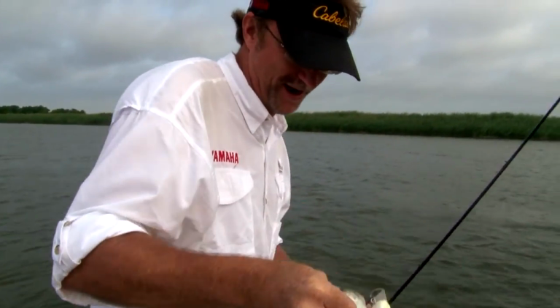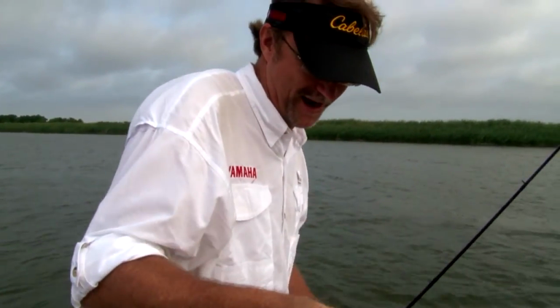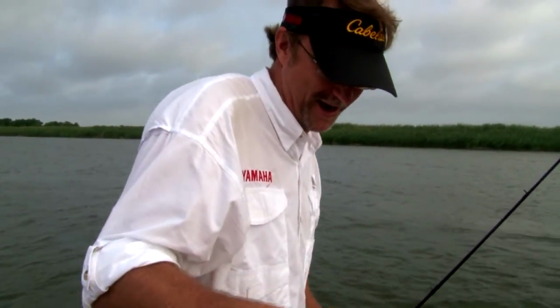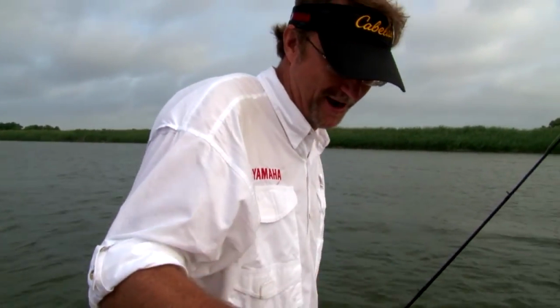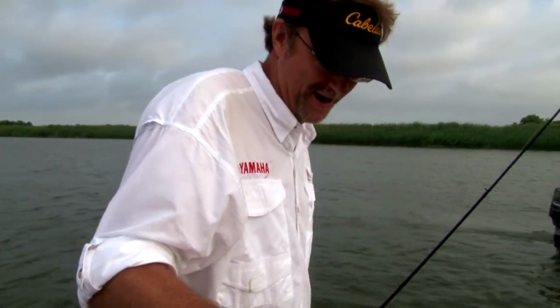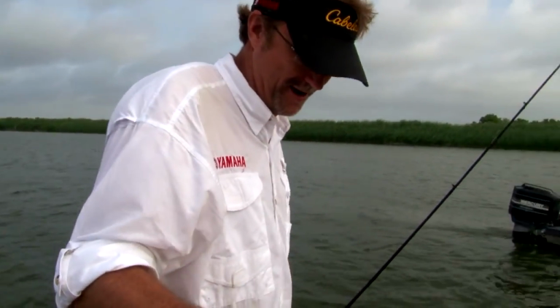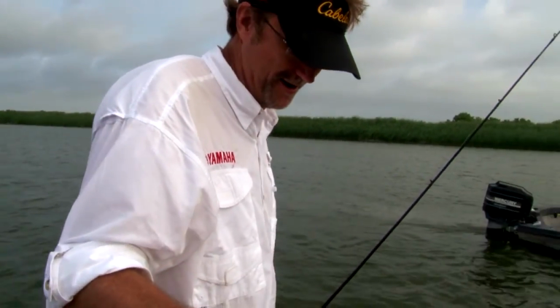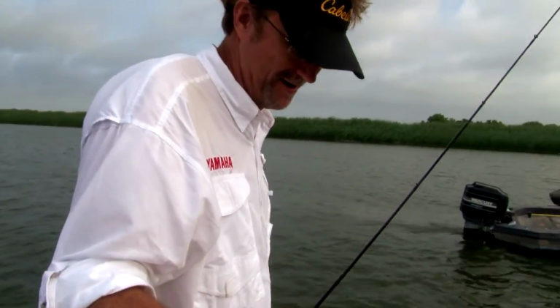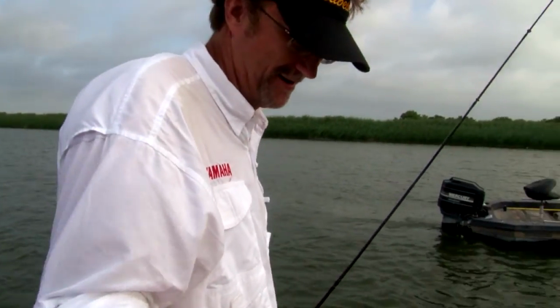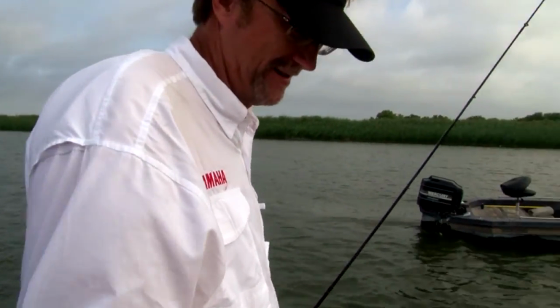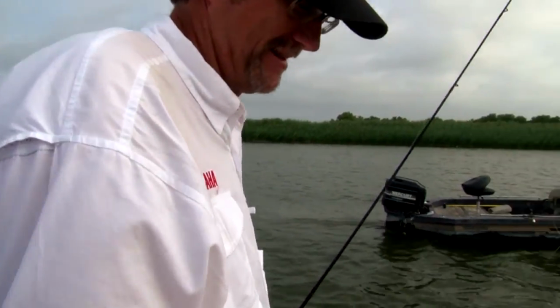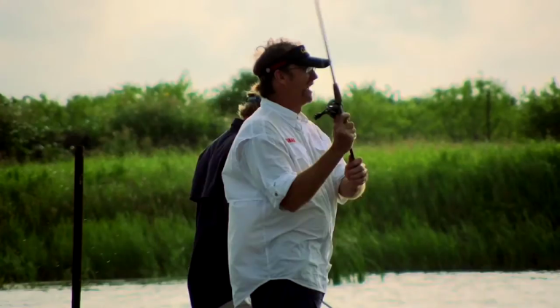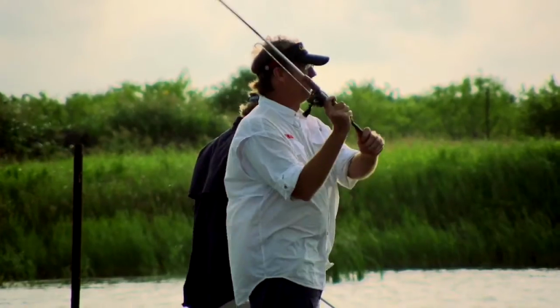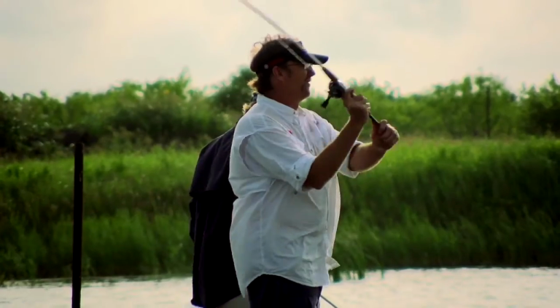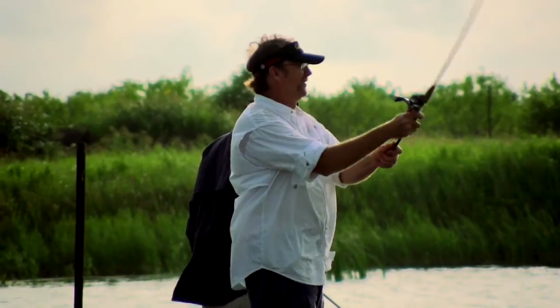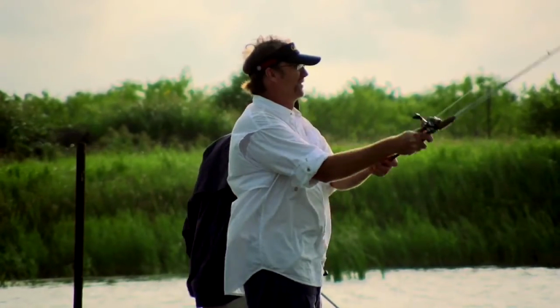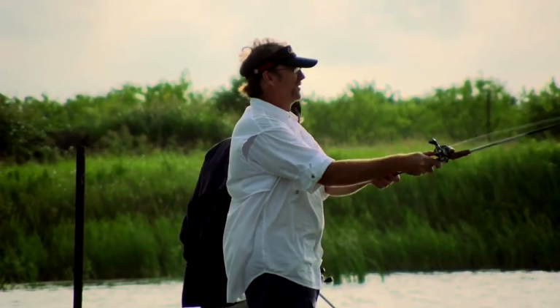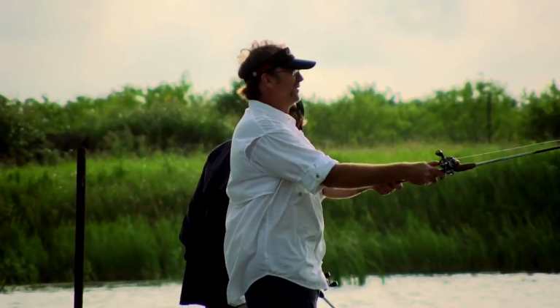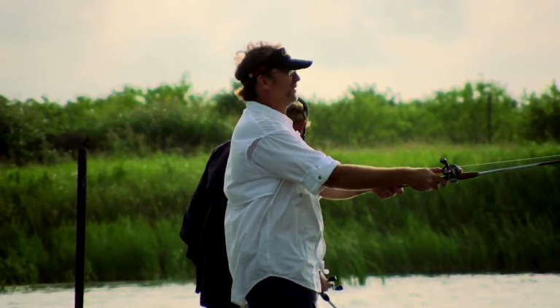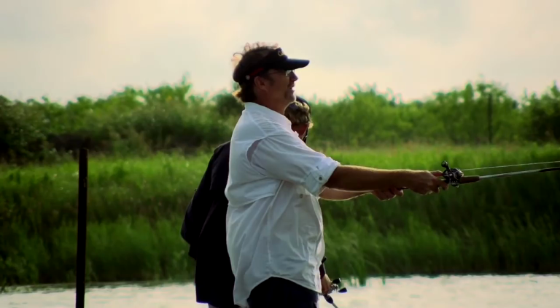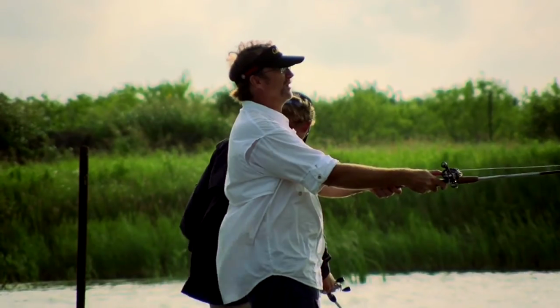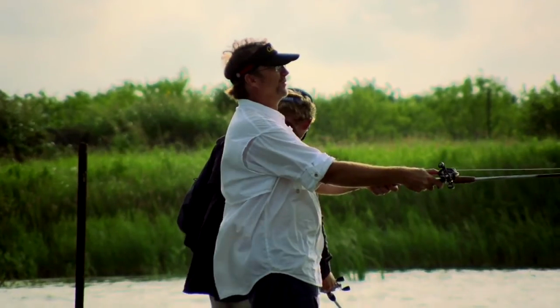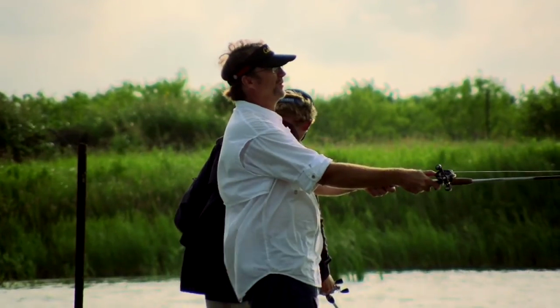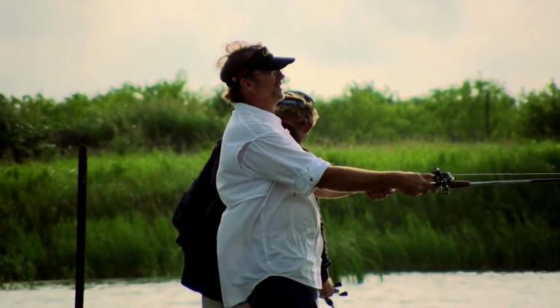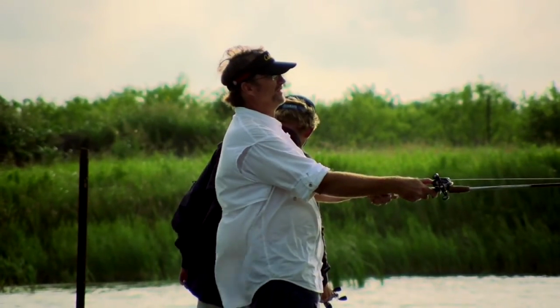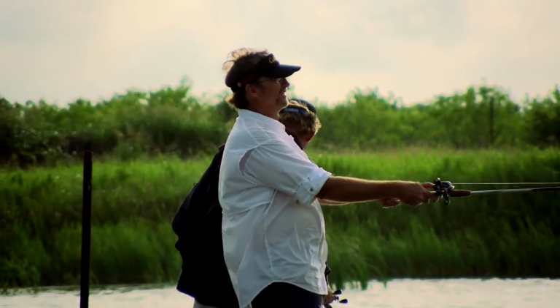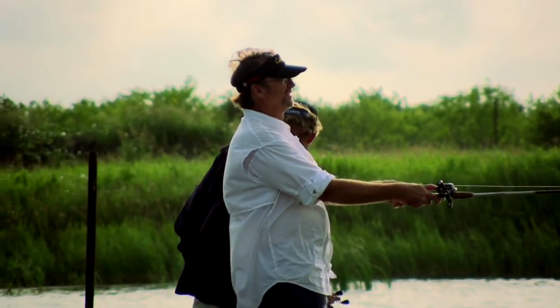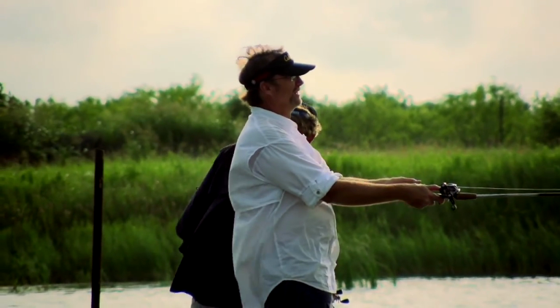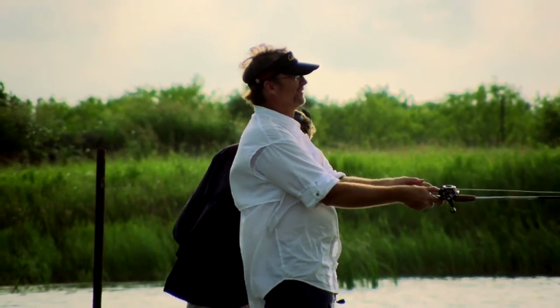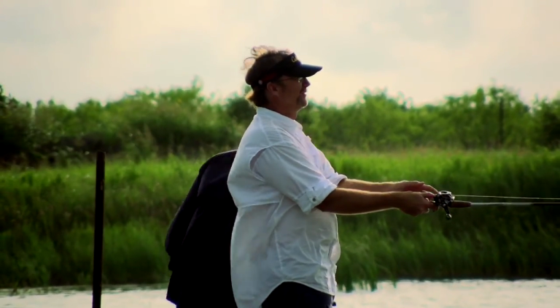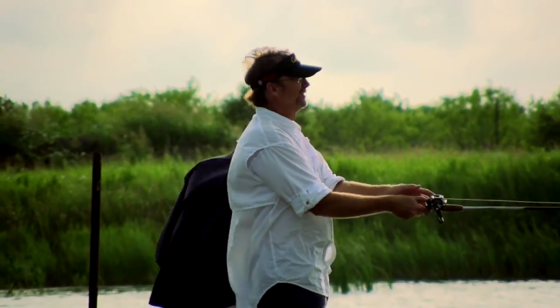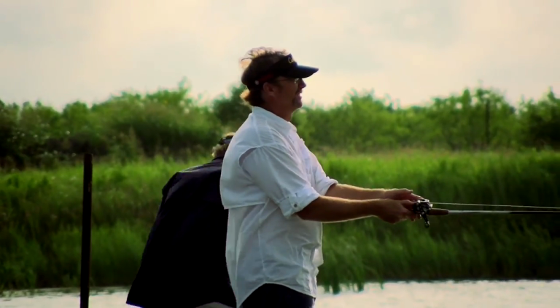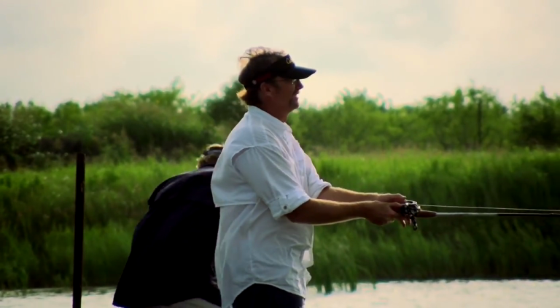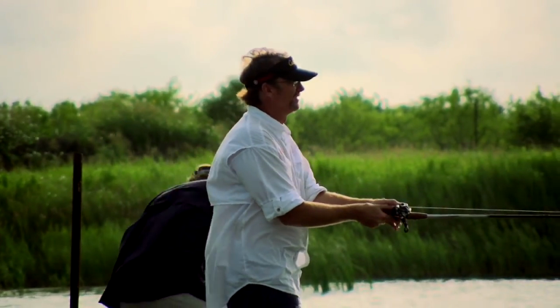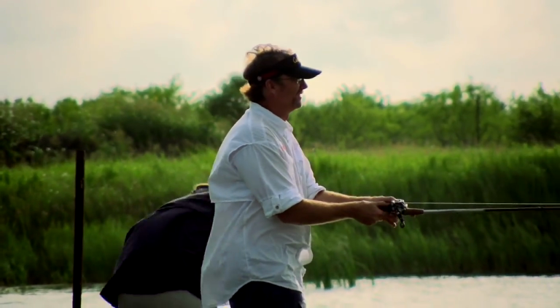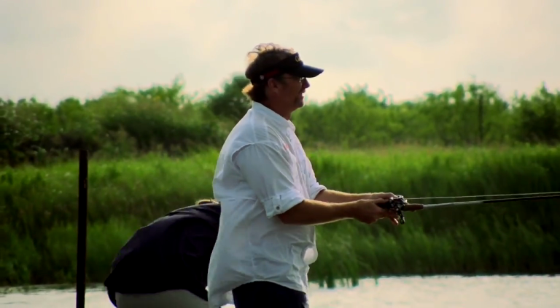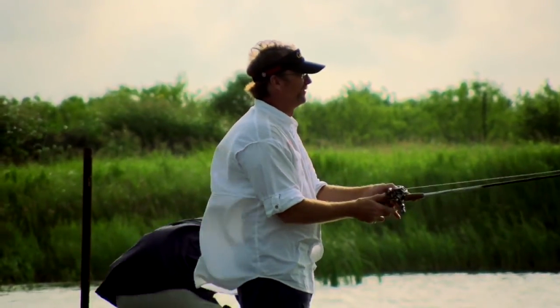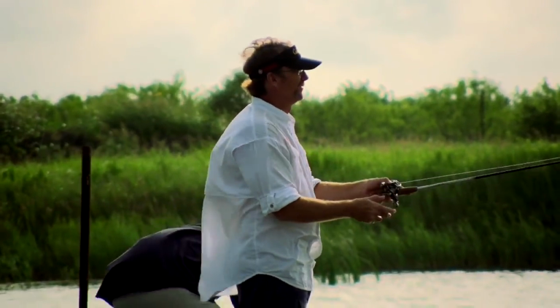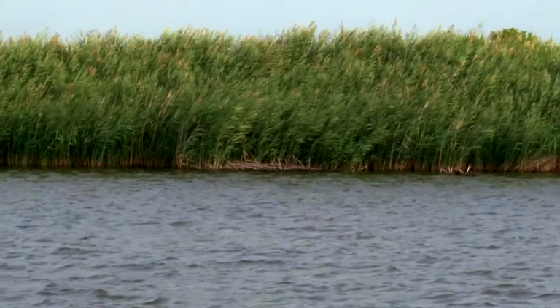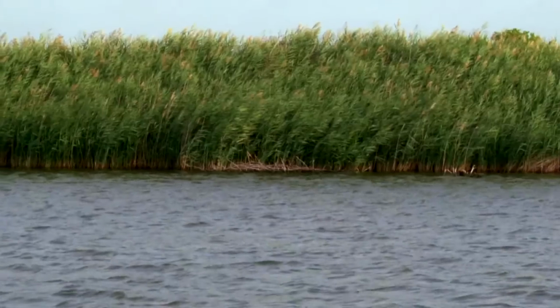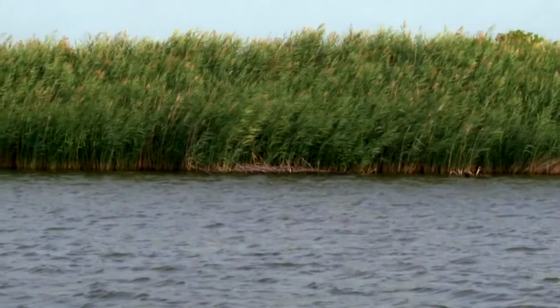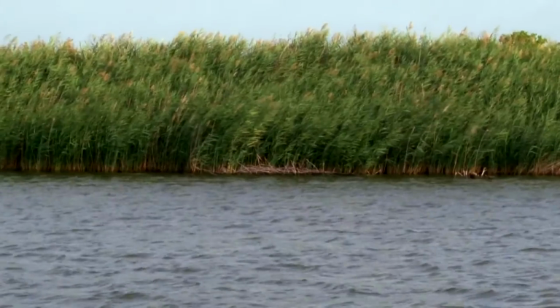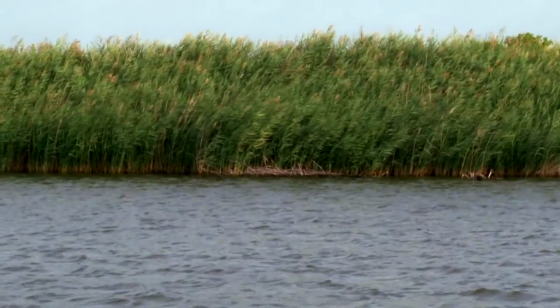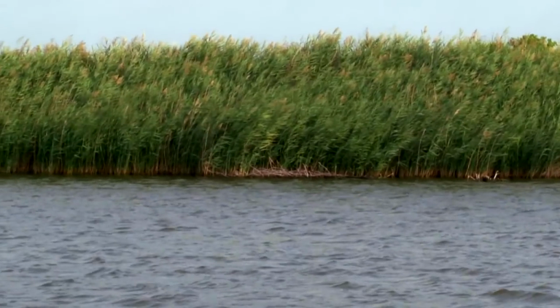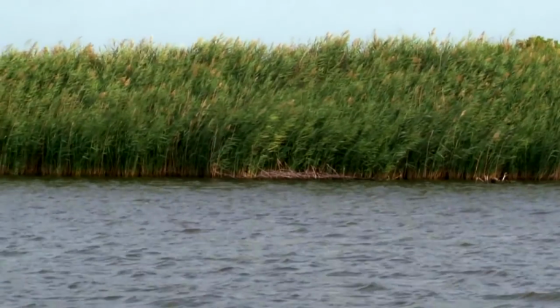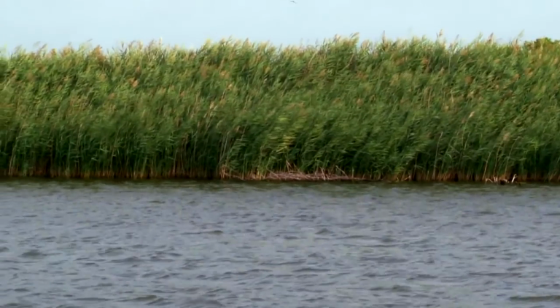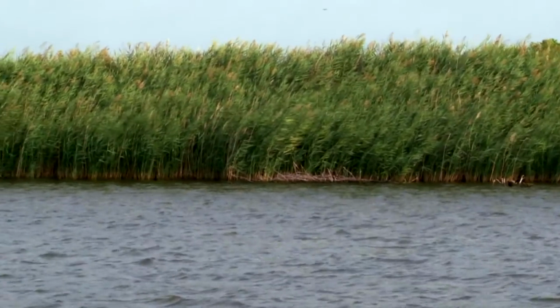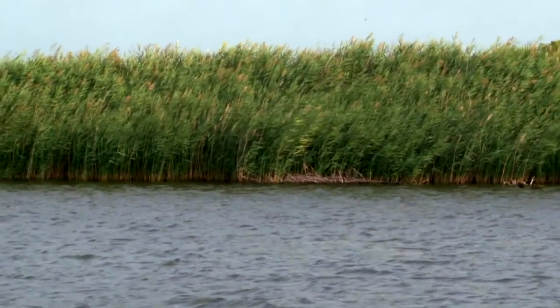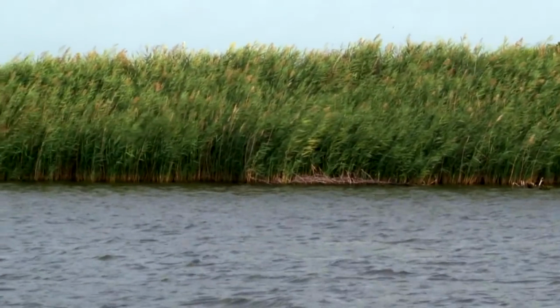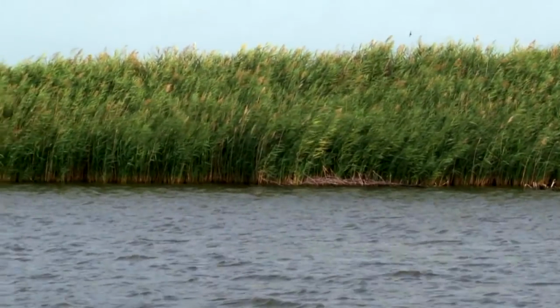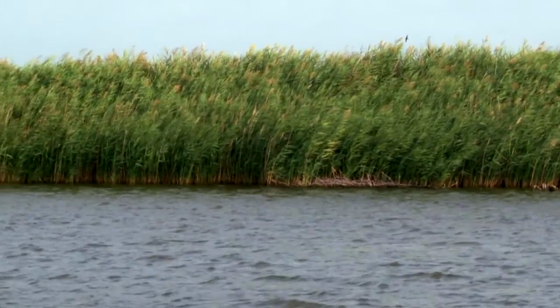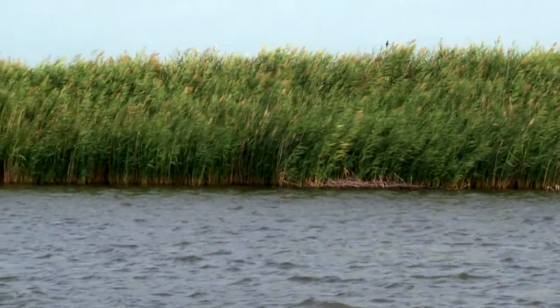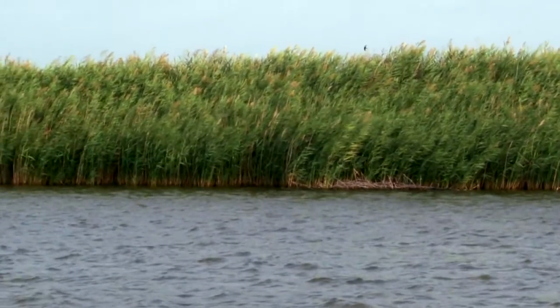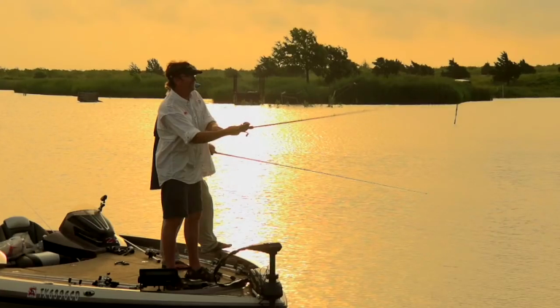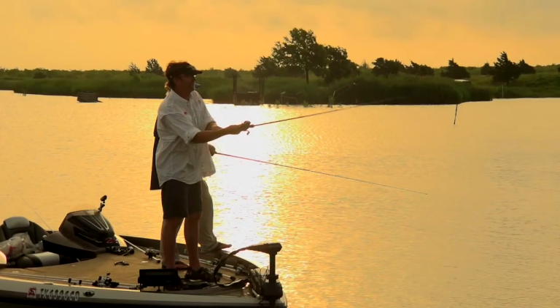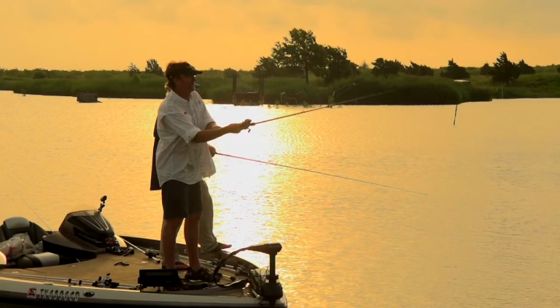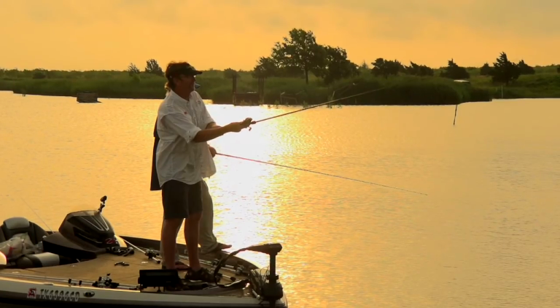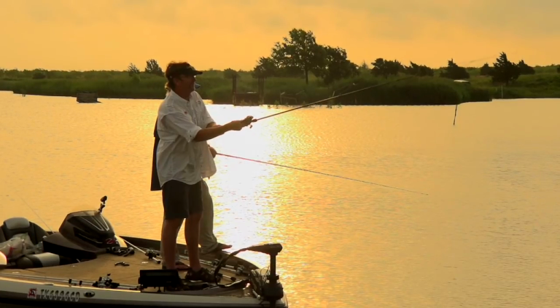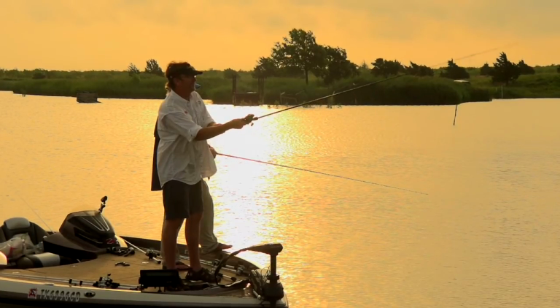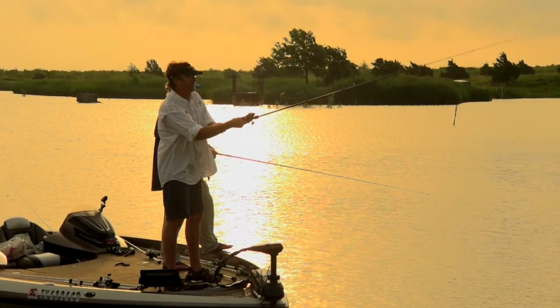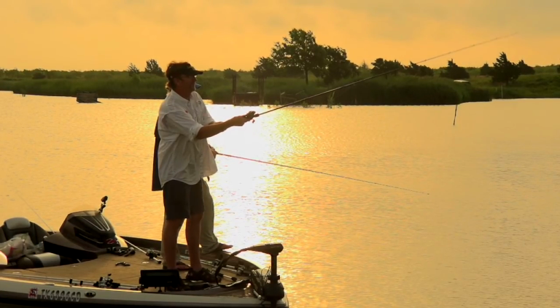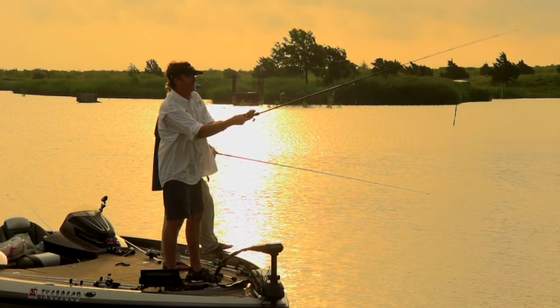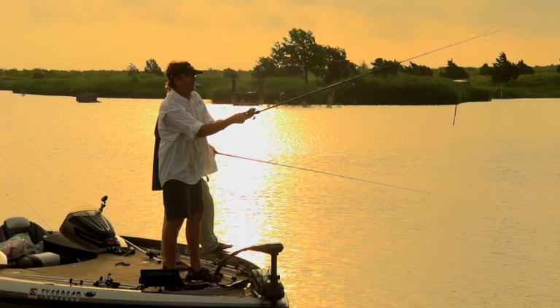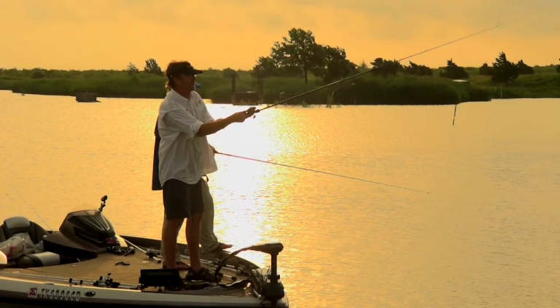There are a couple of them up on that flat this morning. Look at how deep the girth is on that bass — that's where they get their weight. We're fishing early, pretty early in the morning, and that fish probably was in a foot and a half or two feet of water.